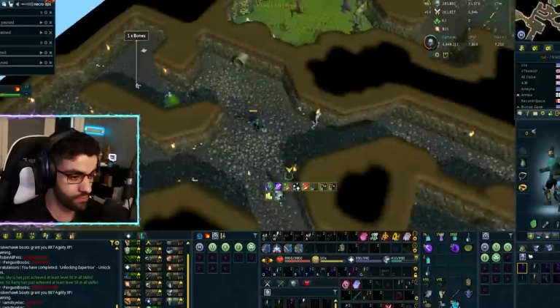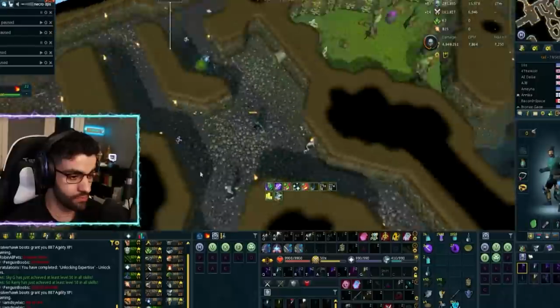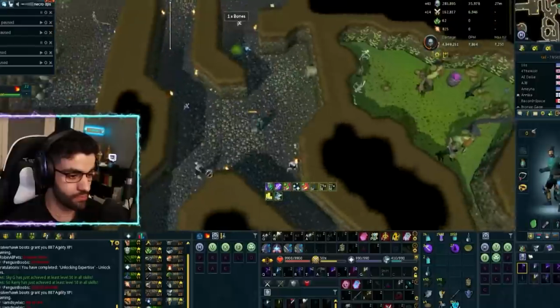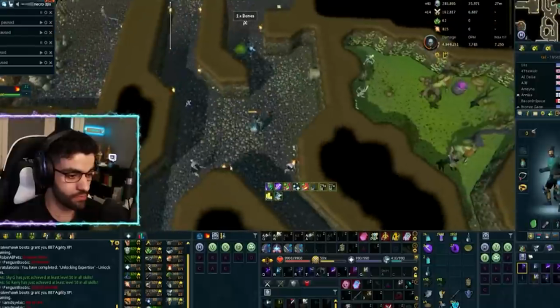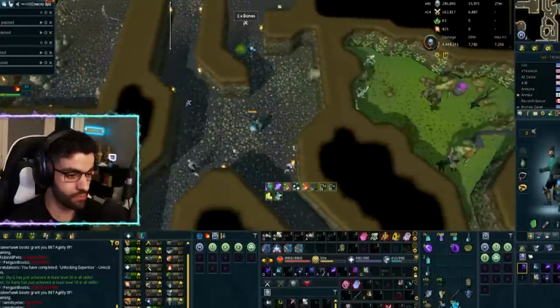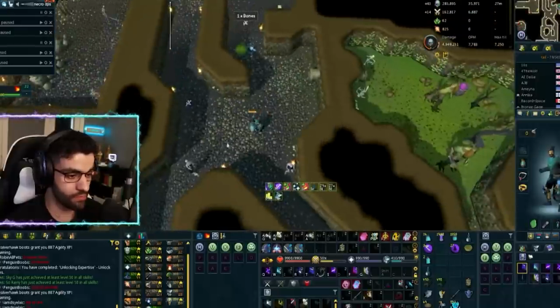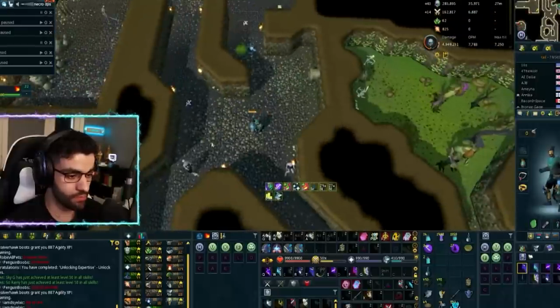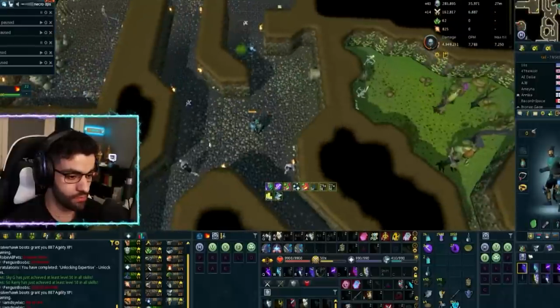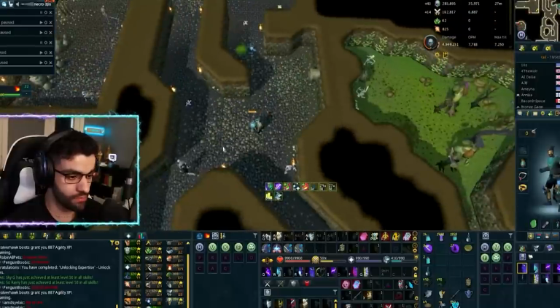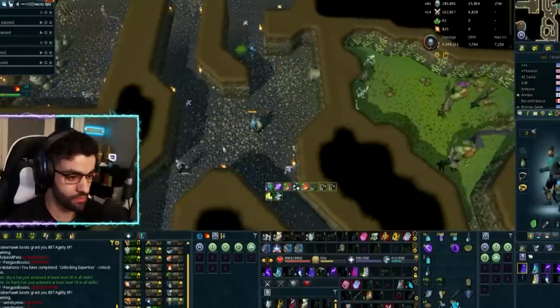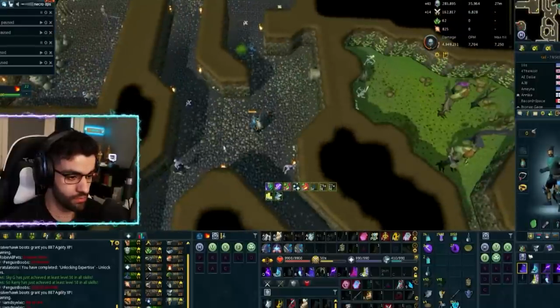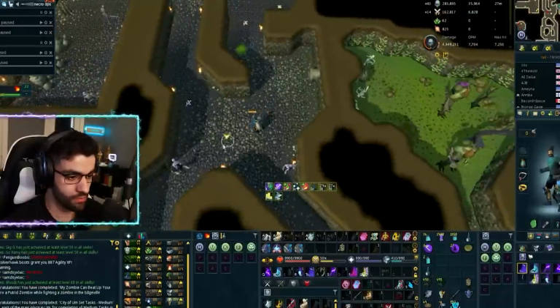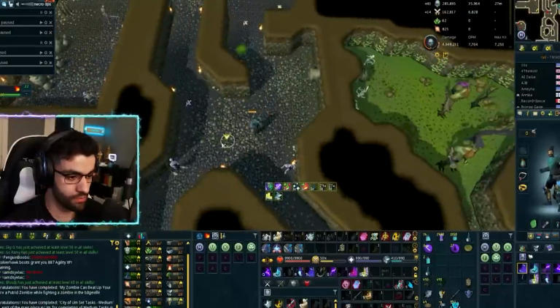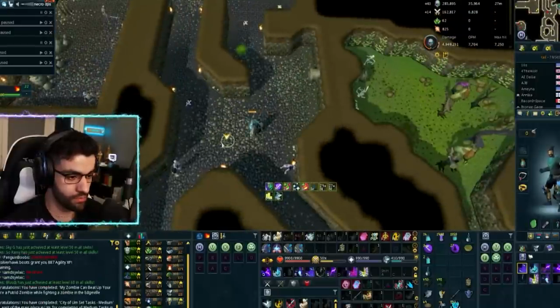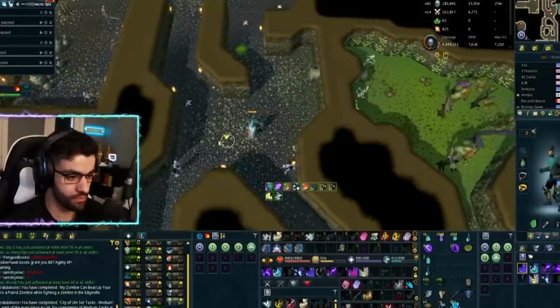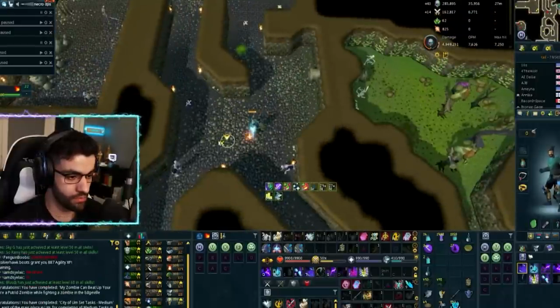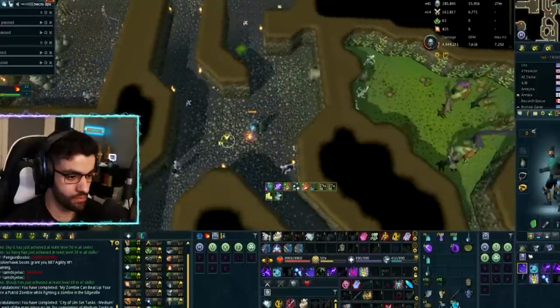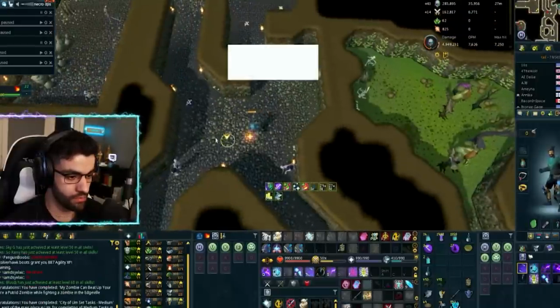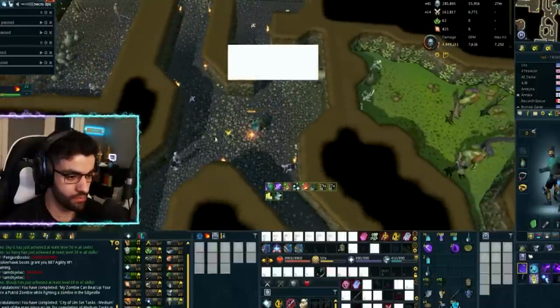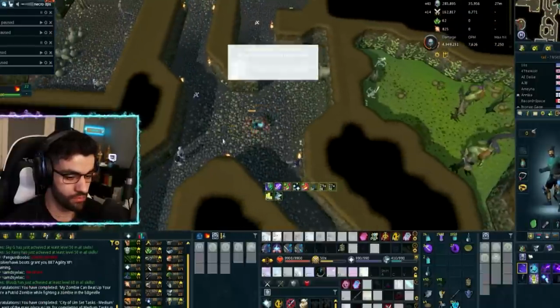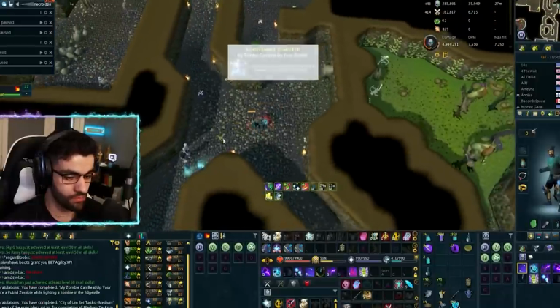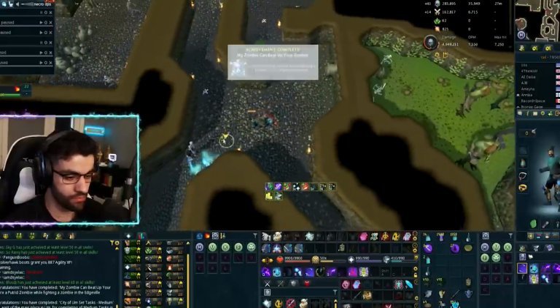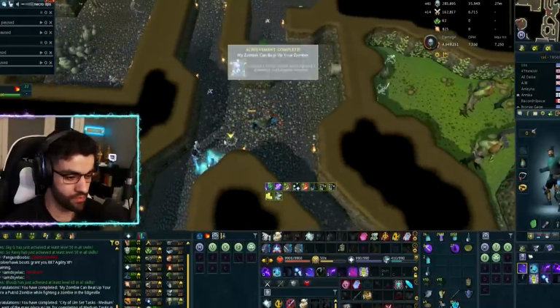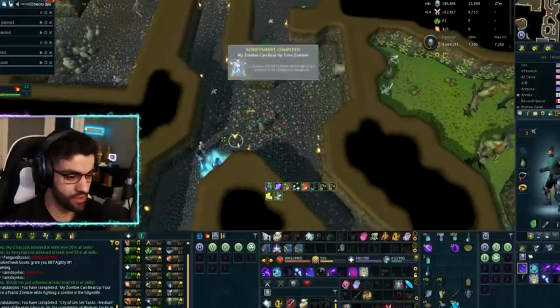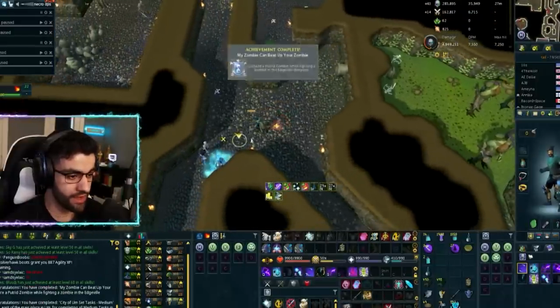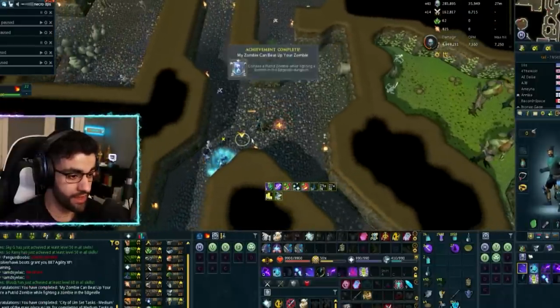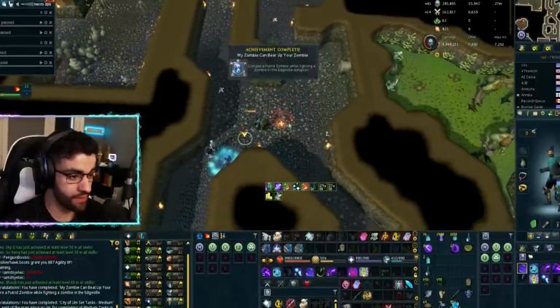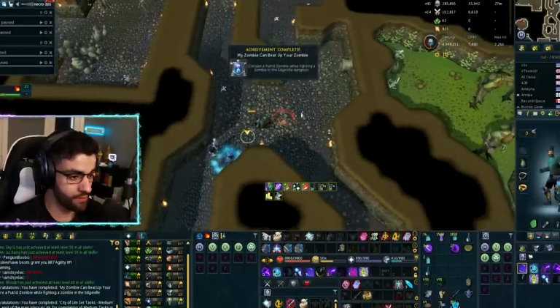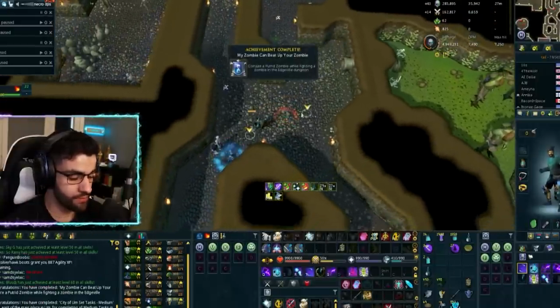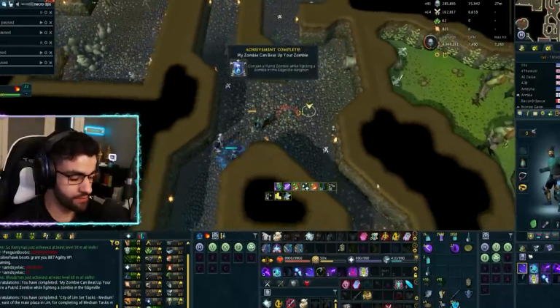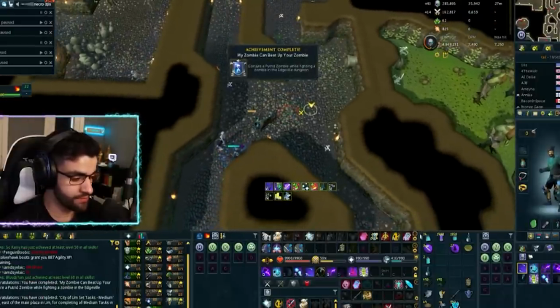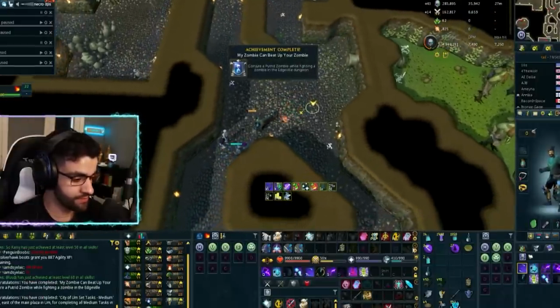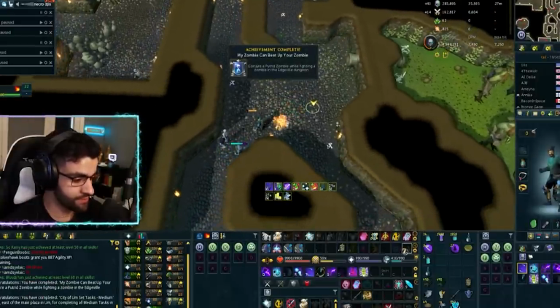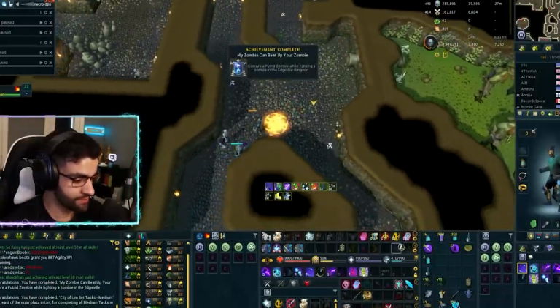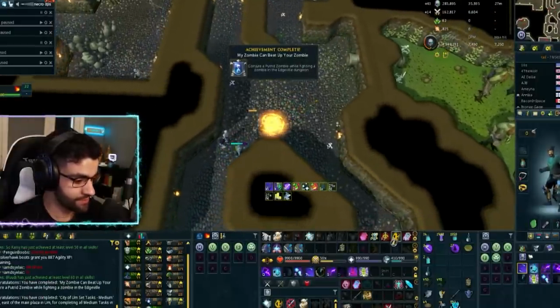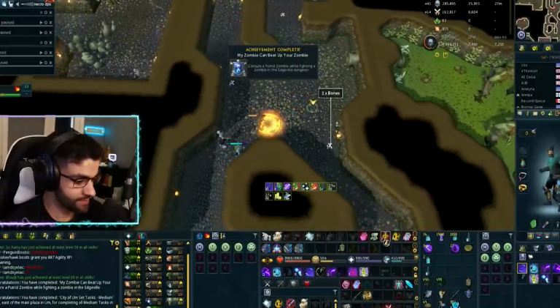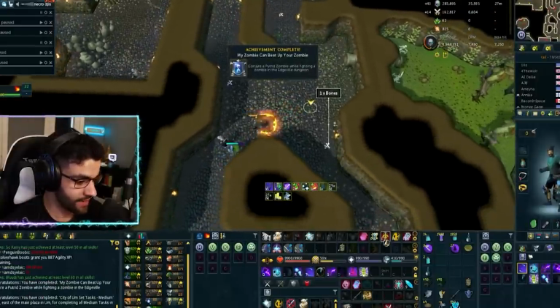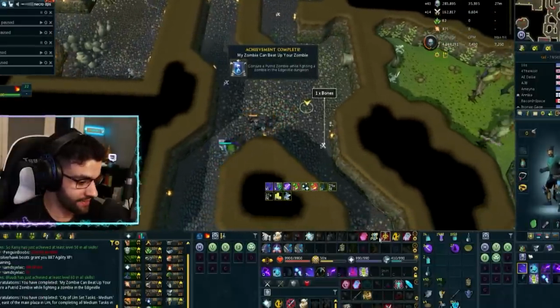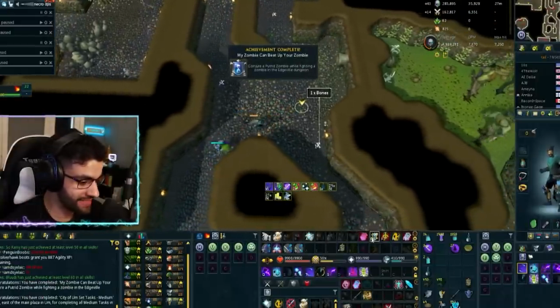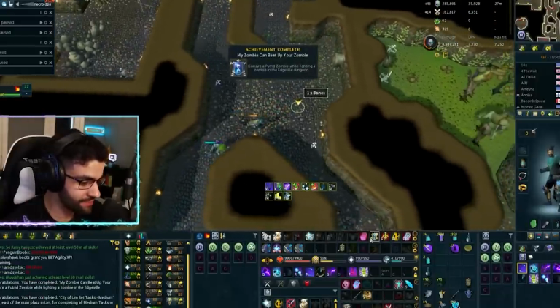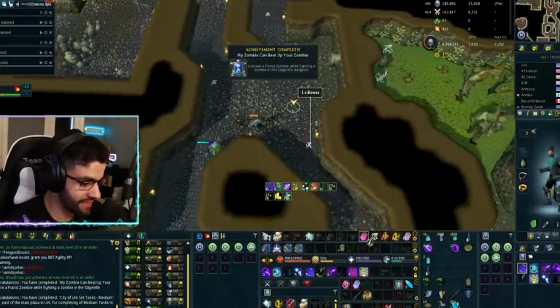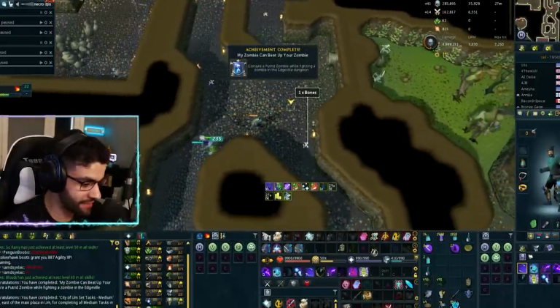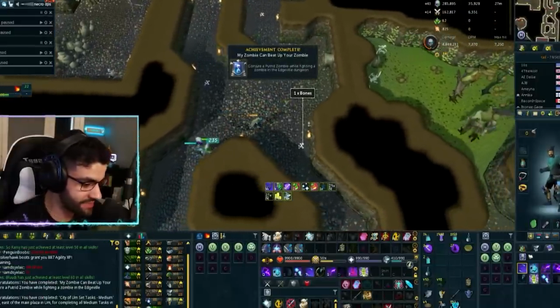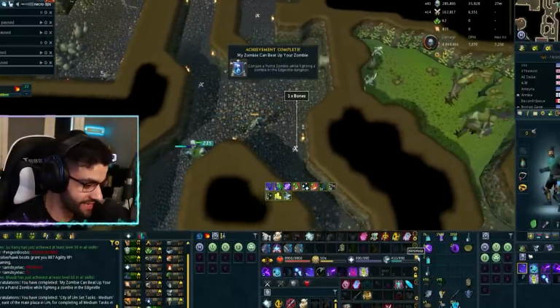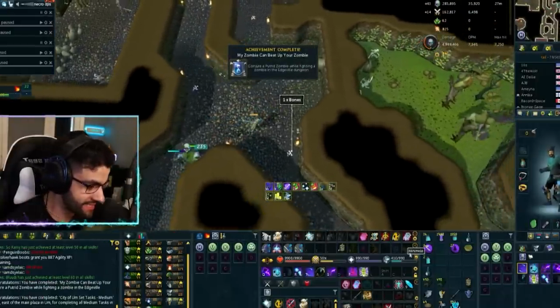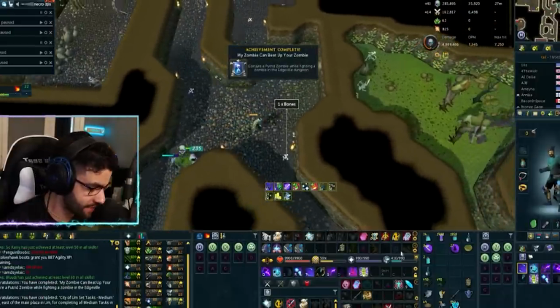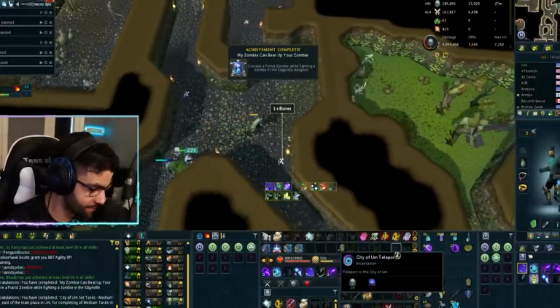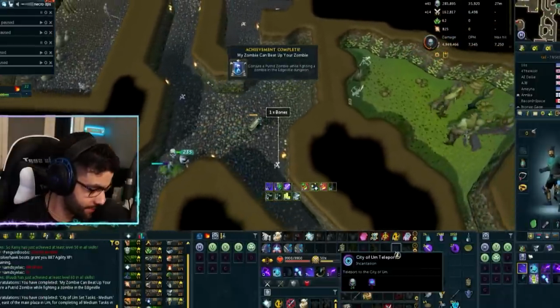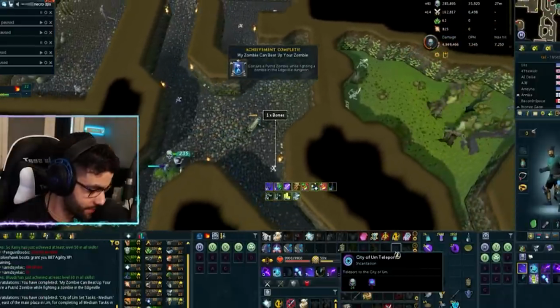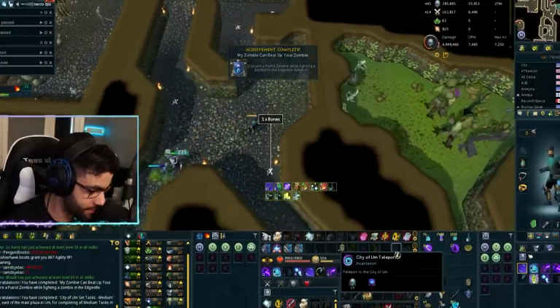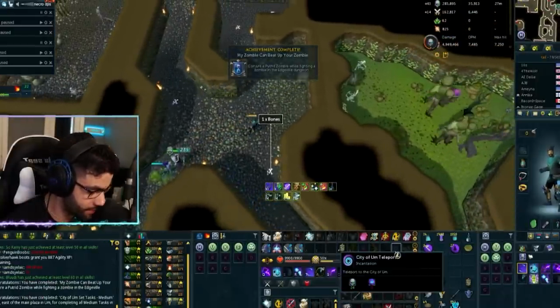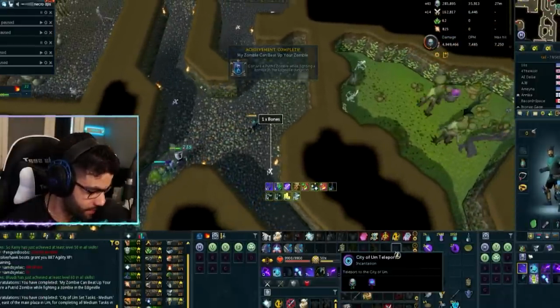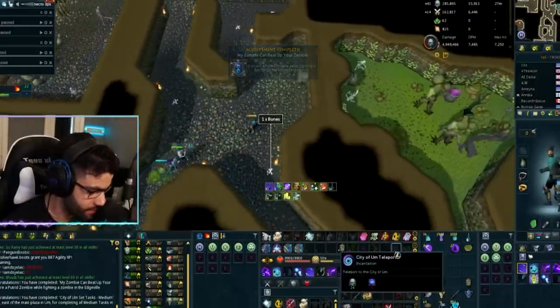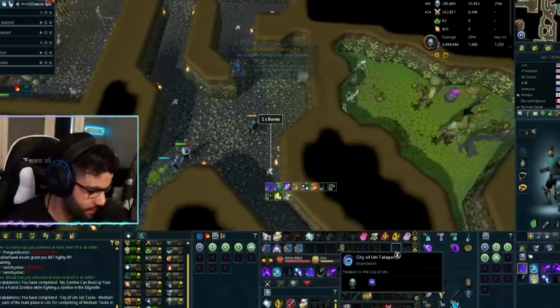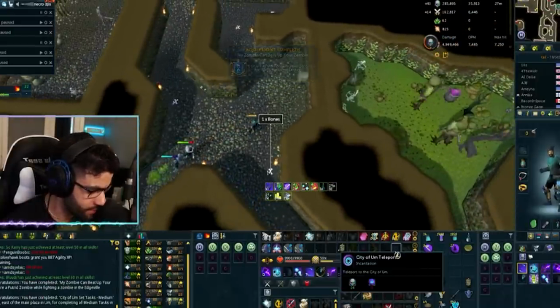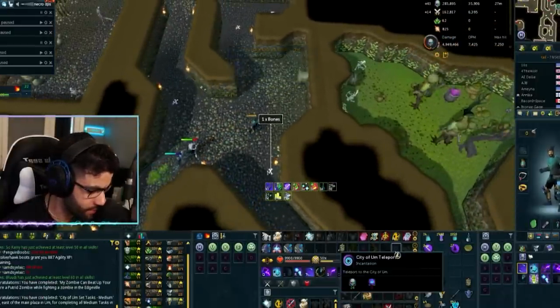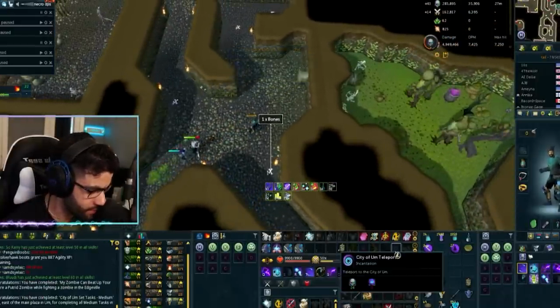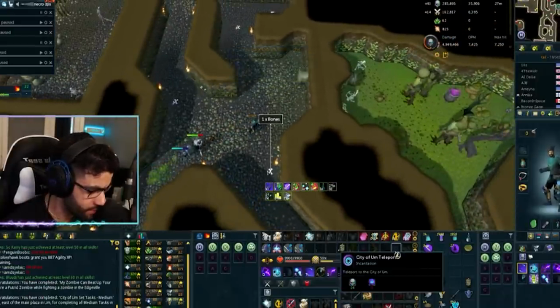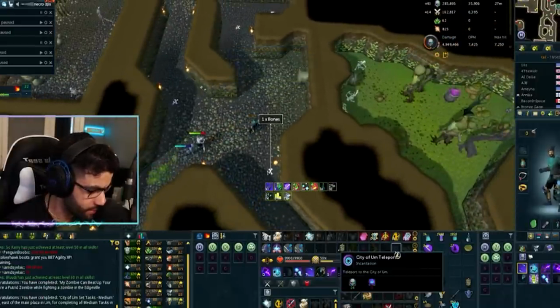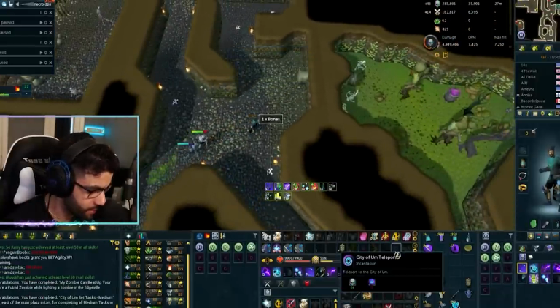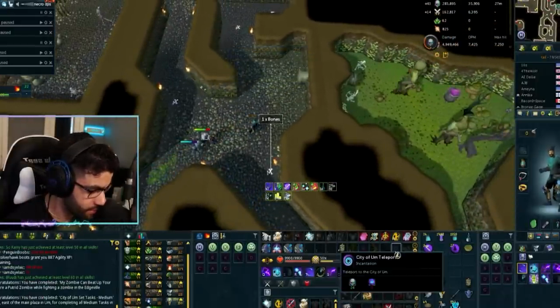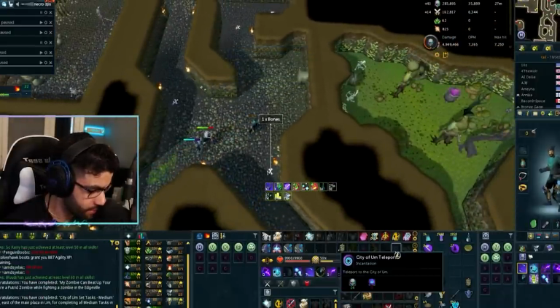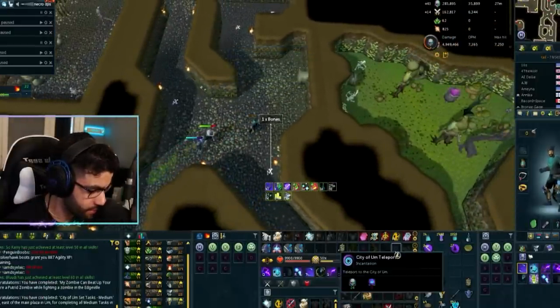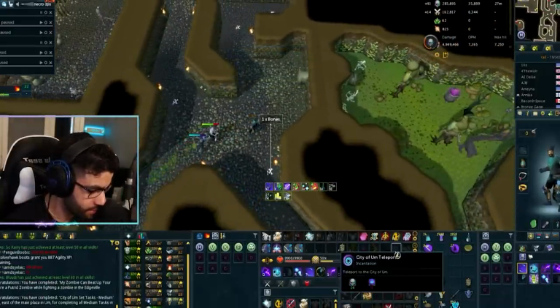For Task 9, you need to conjure a zombie while fighting something in the Edgeville dungeon. This requires the third tier talent on the talent tree.